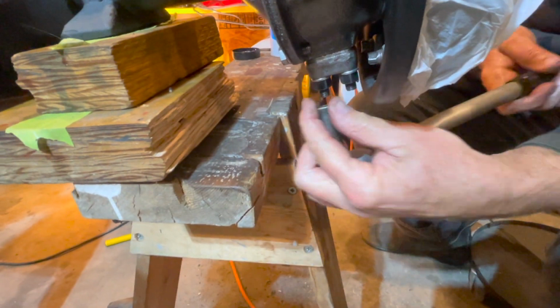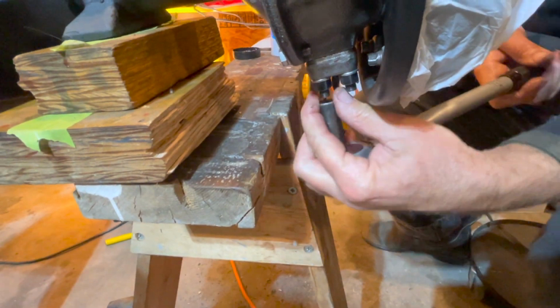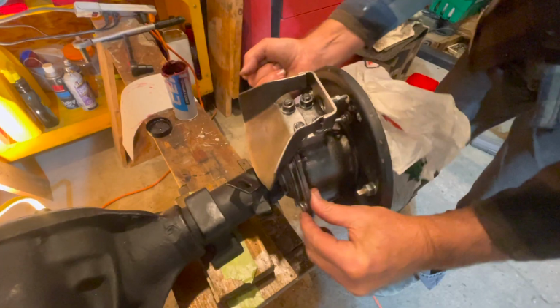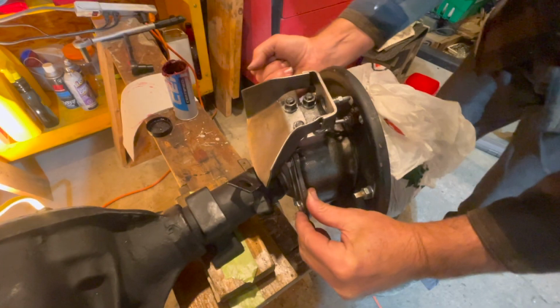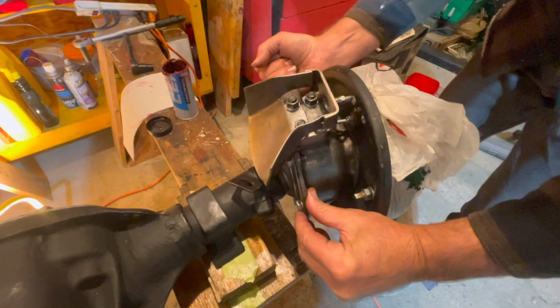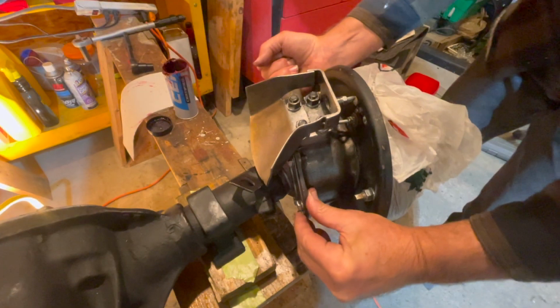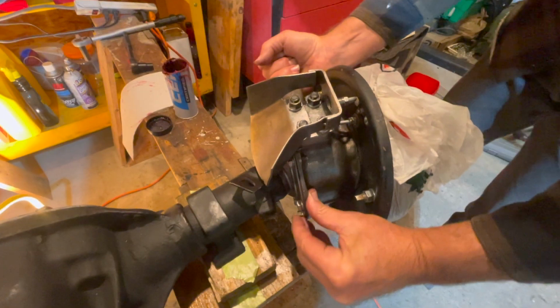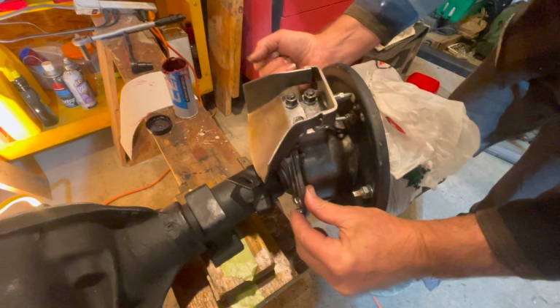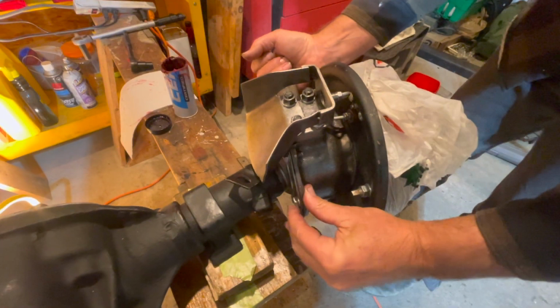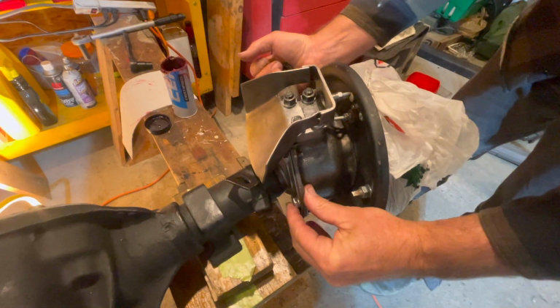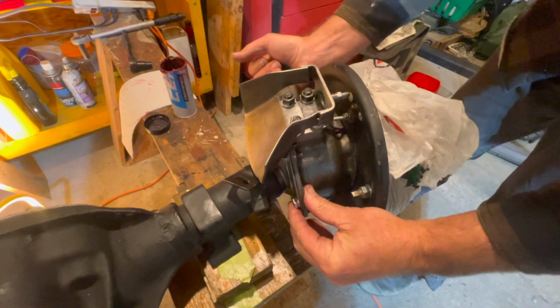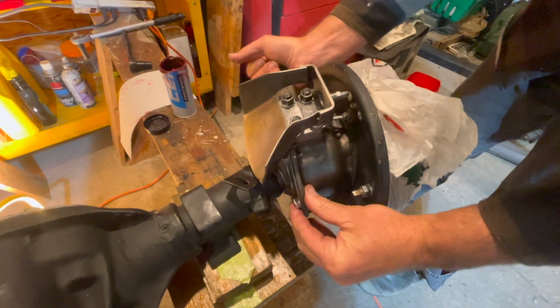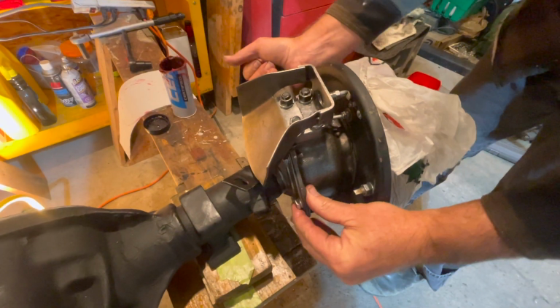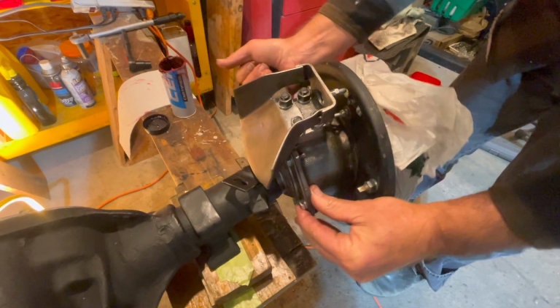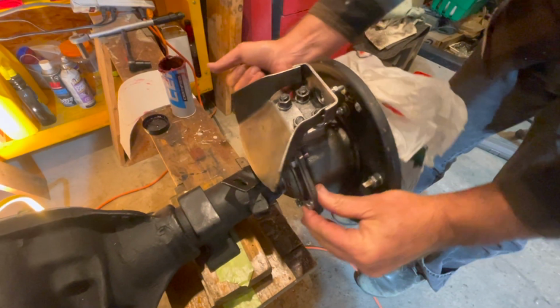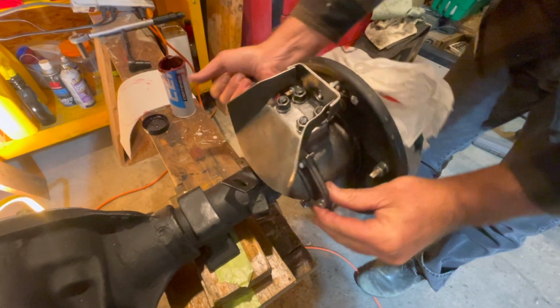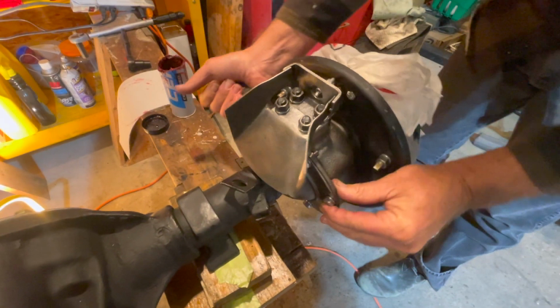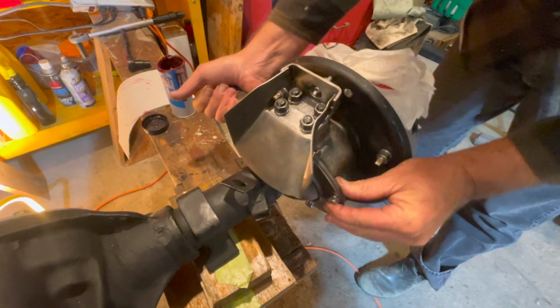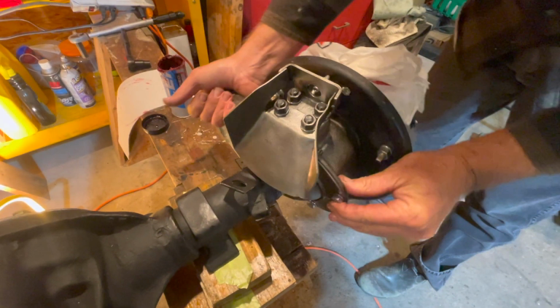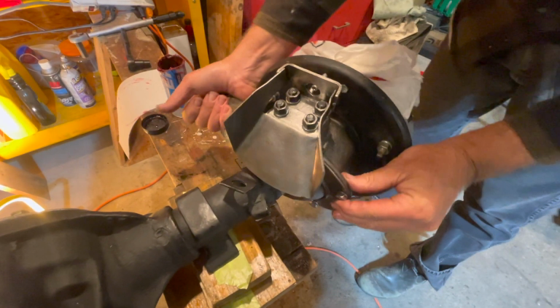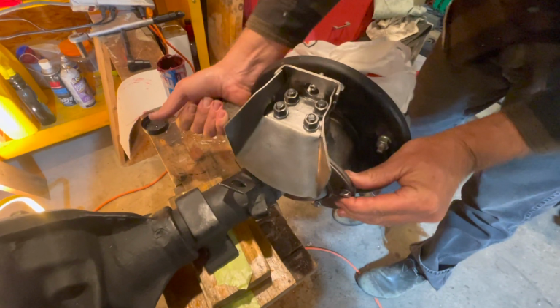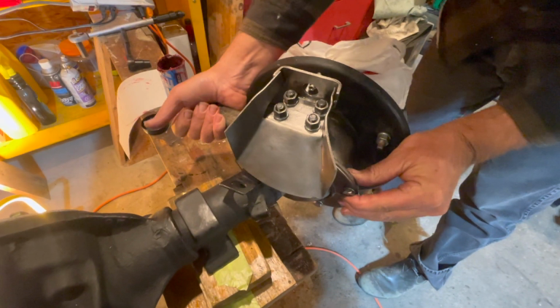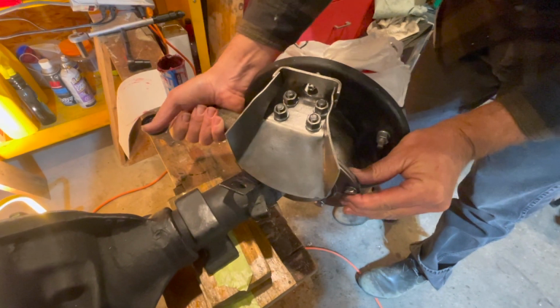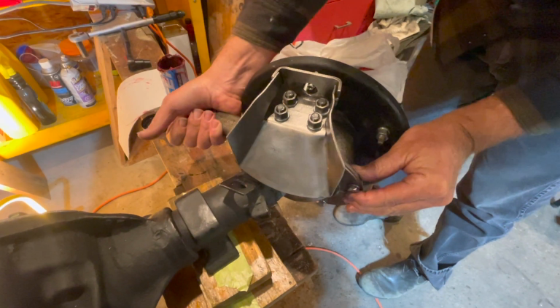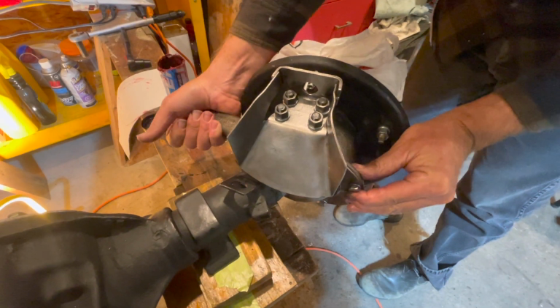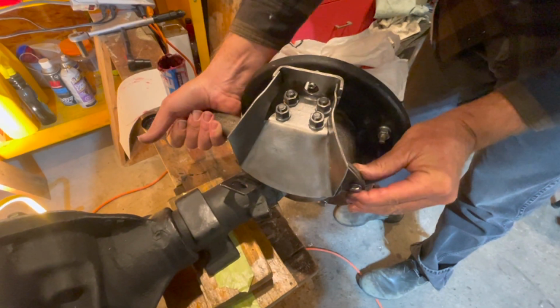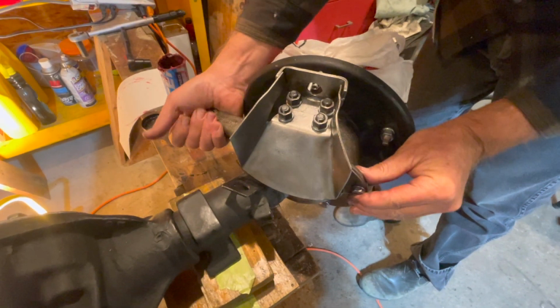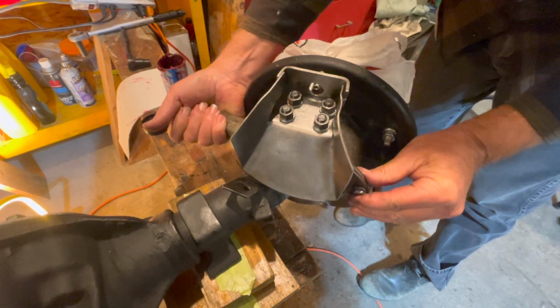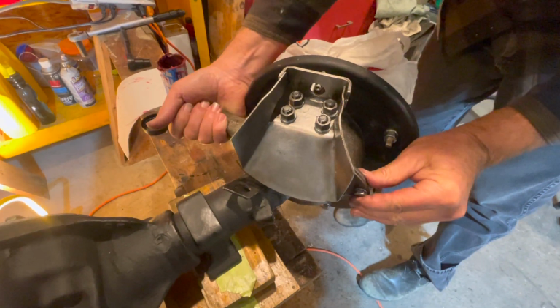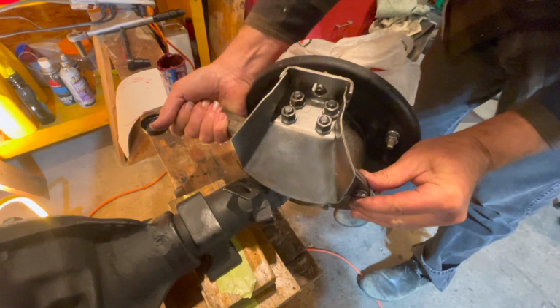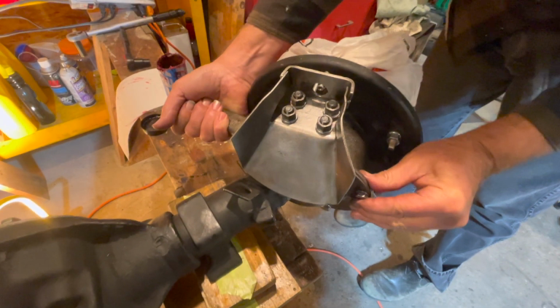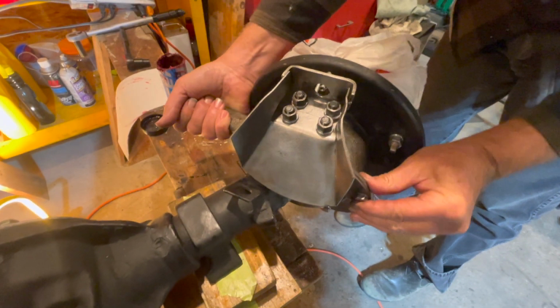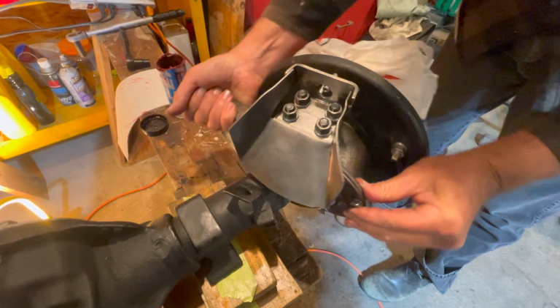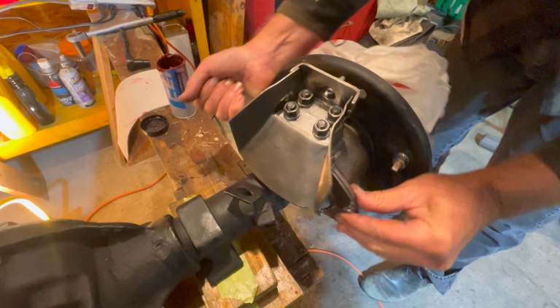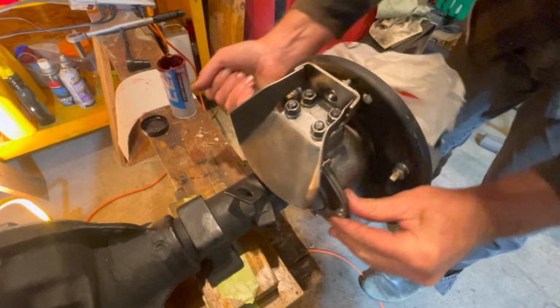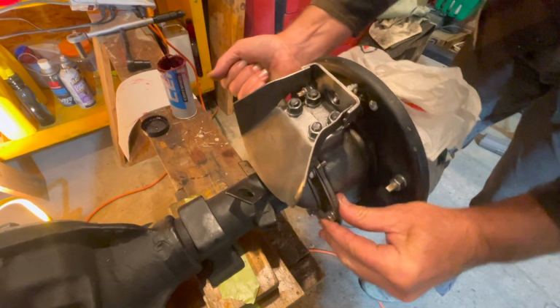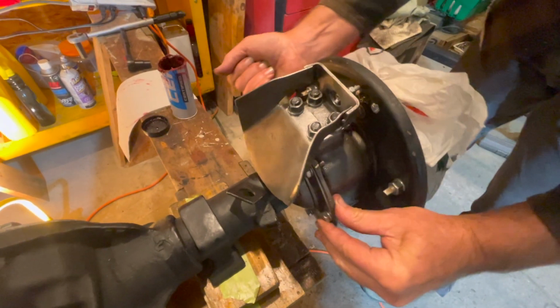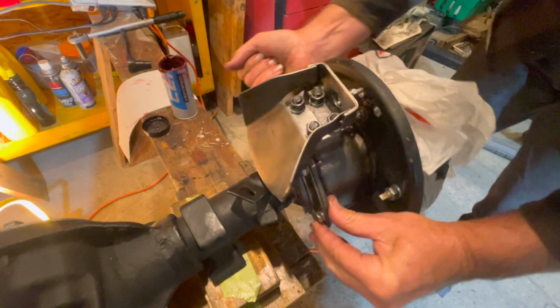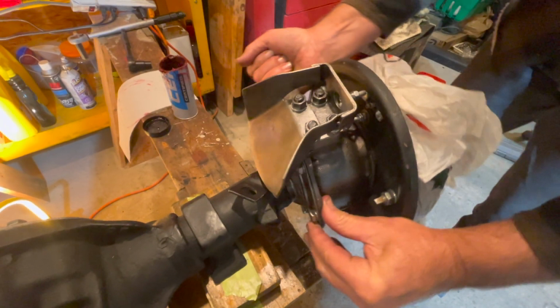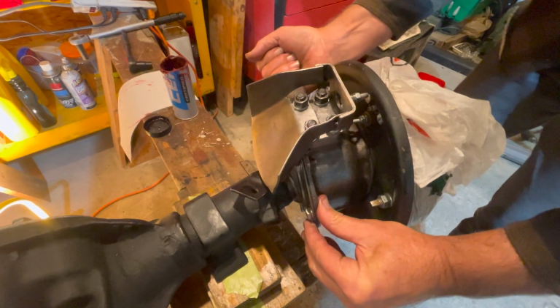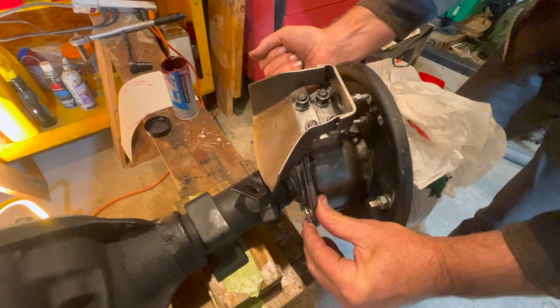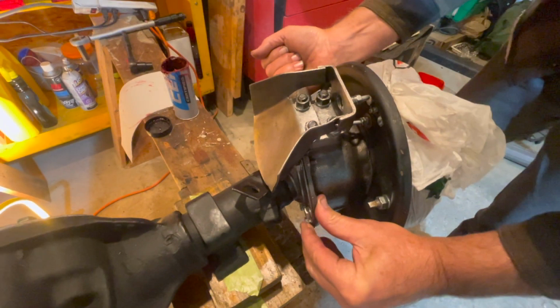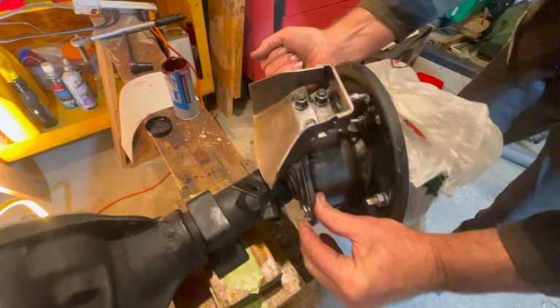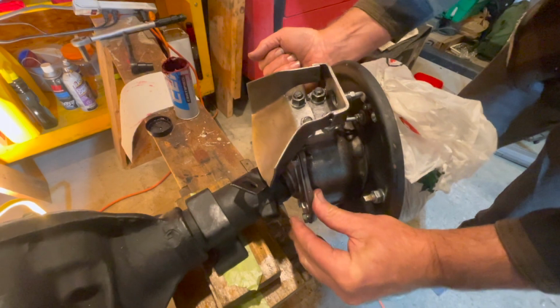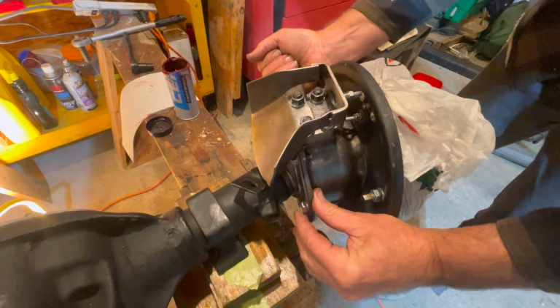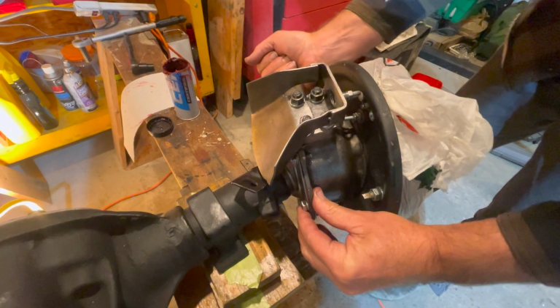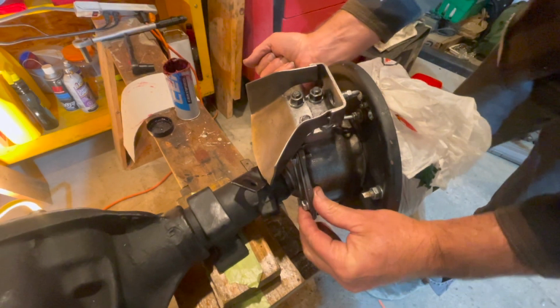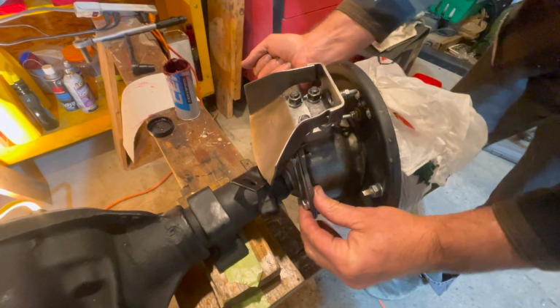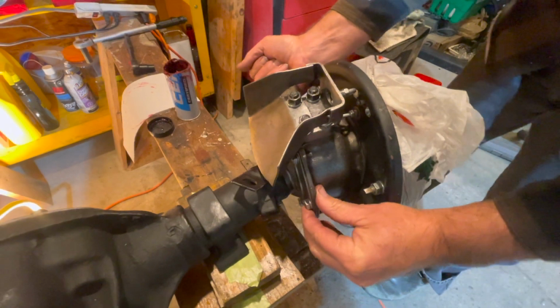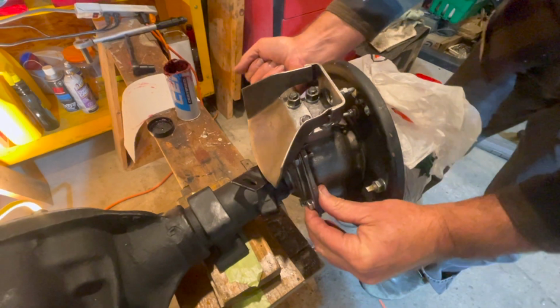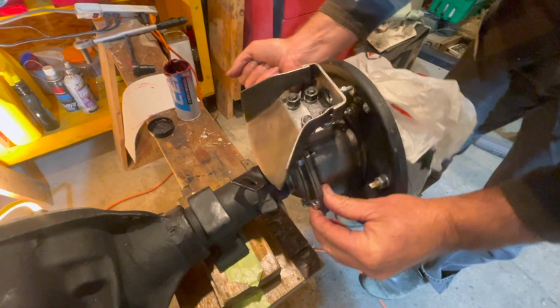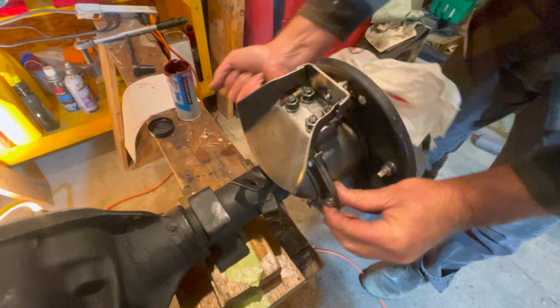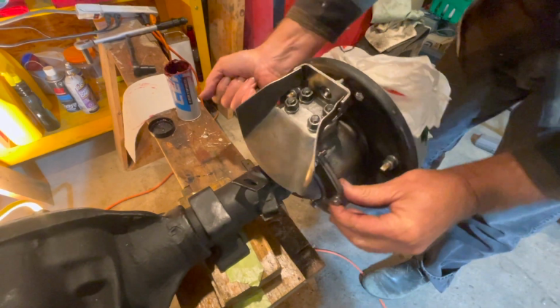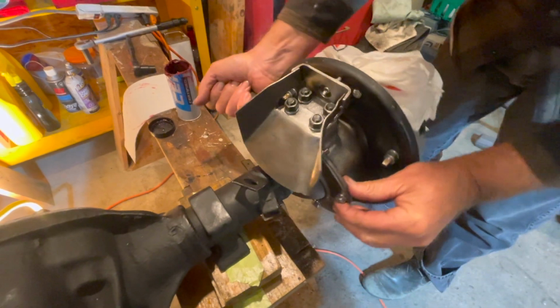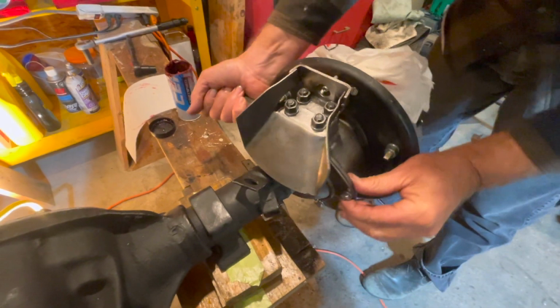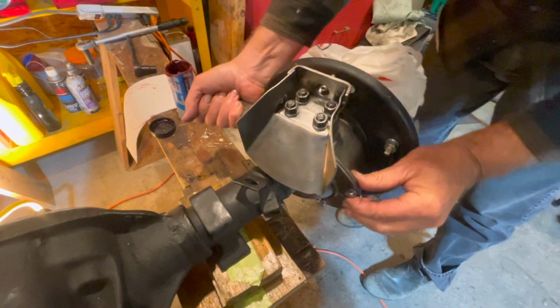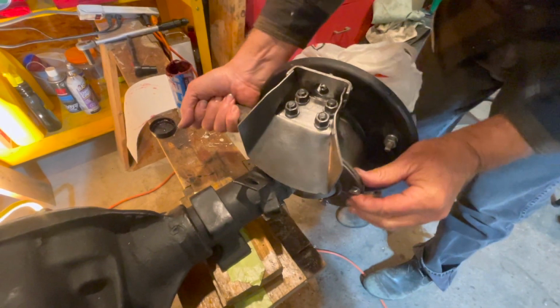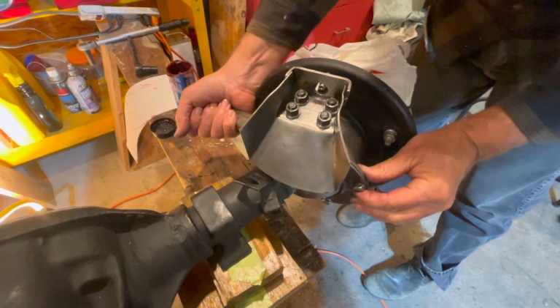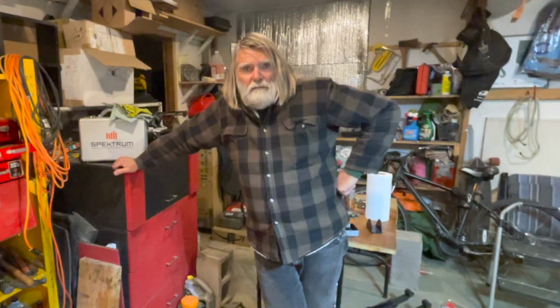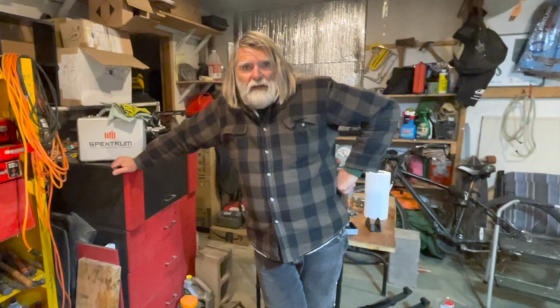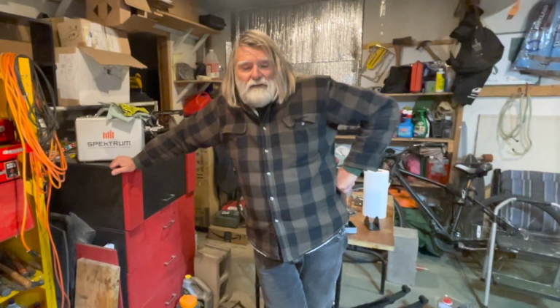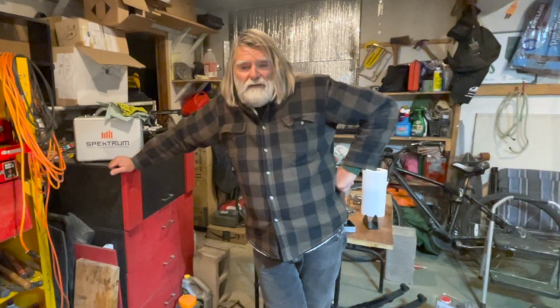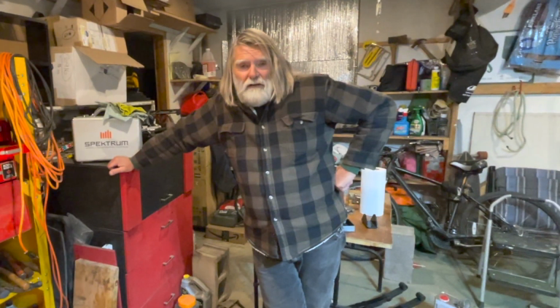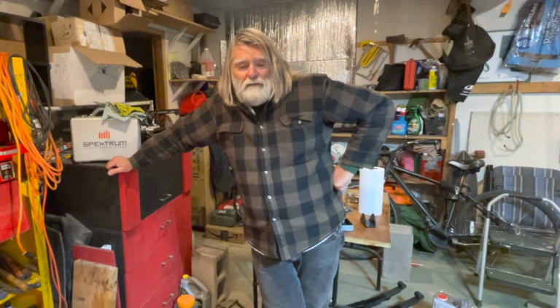Giving it a test, the knuckle moves nicely. We have 16 pounds of preload on the knuckle and it is all set to go. That's it!